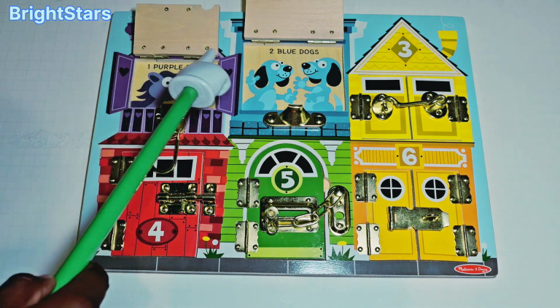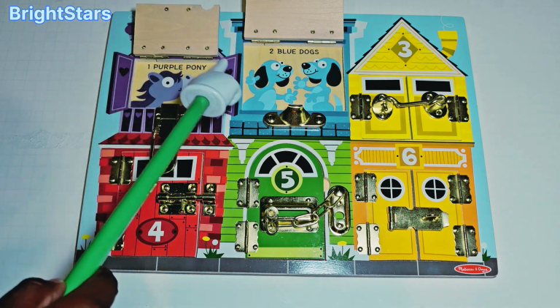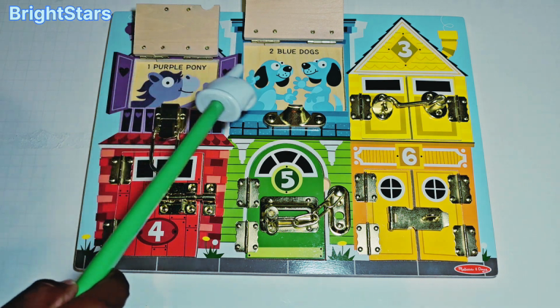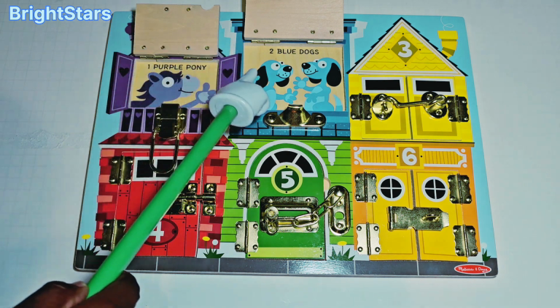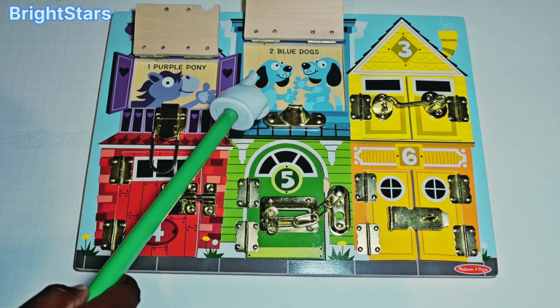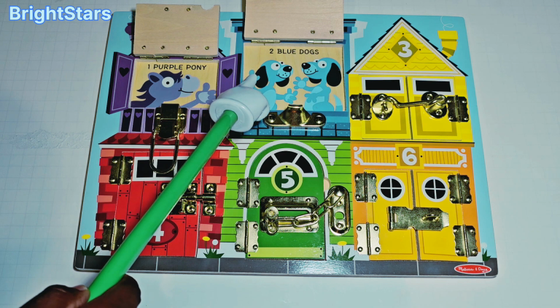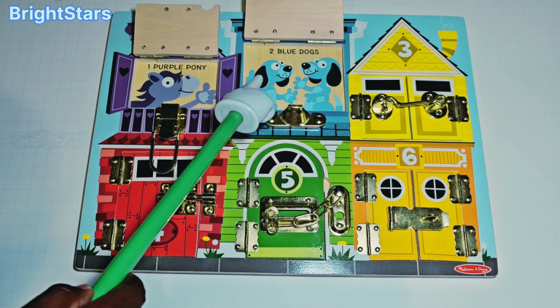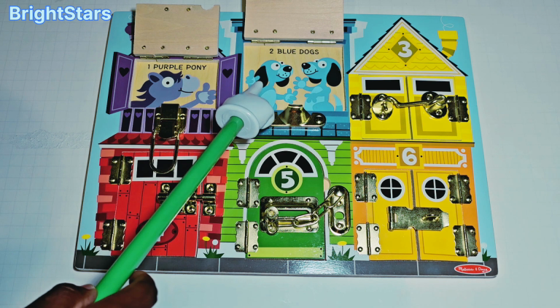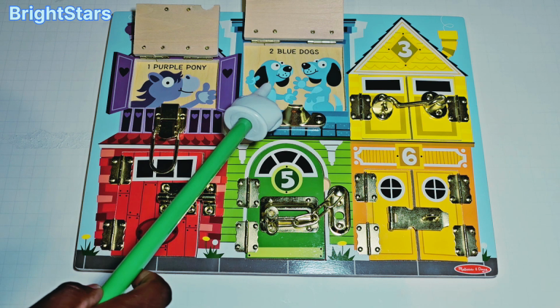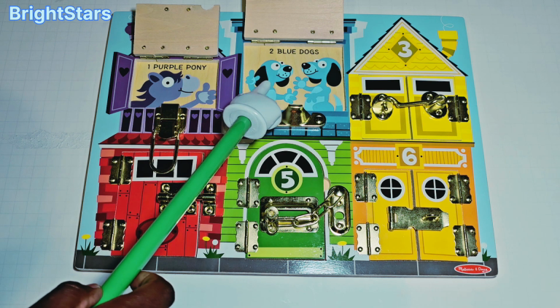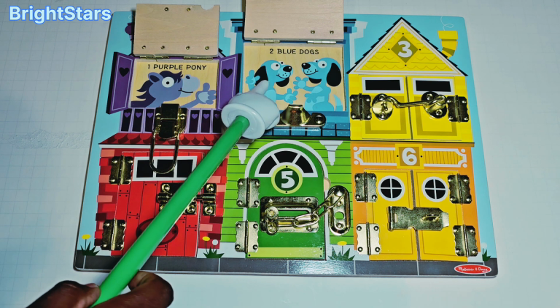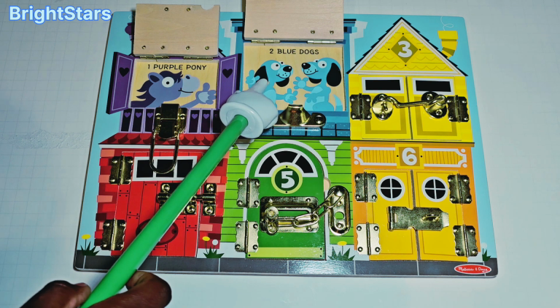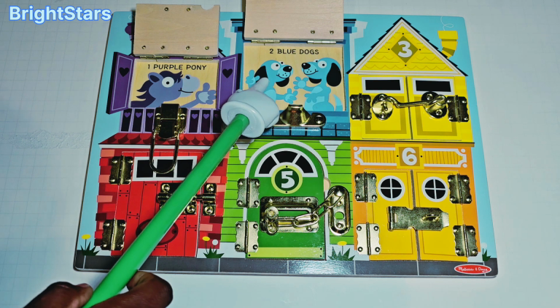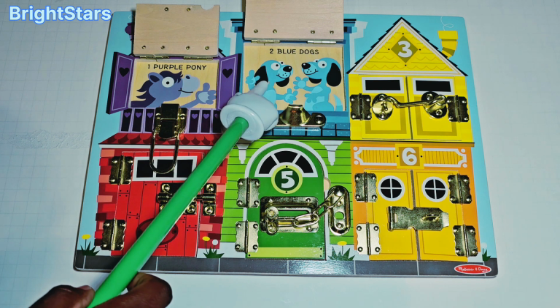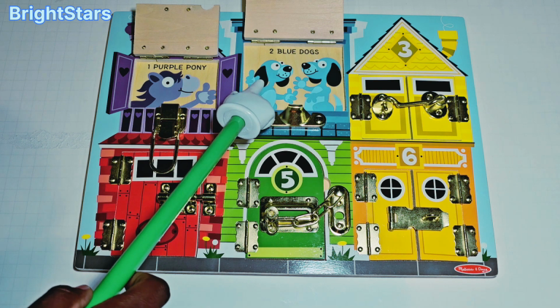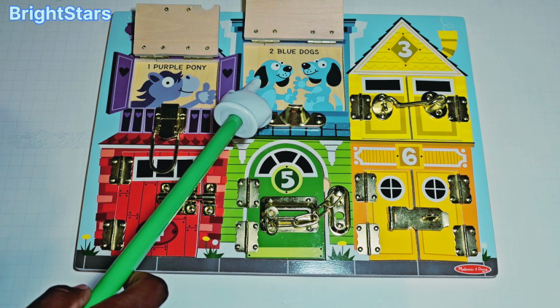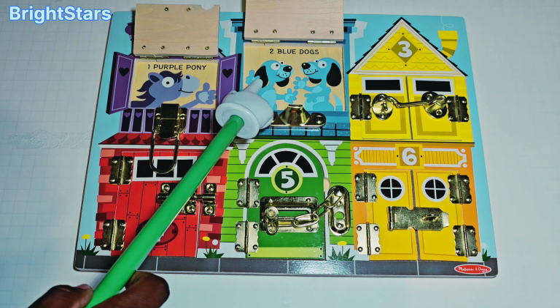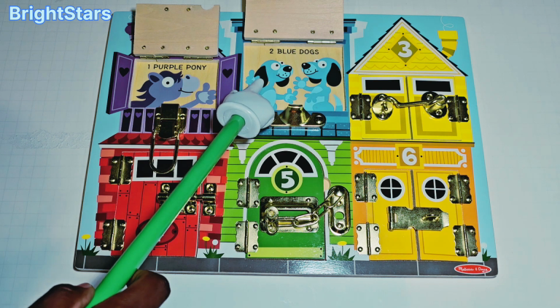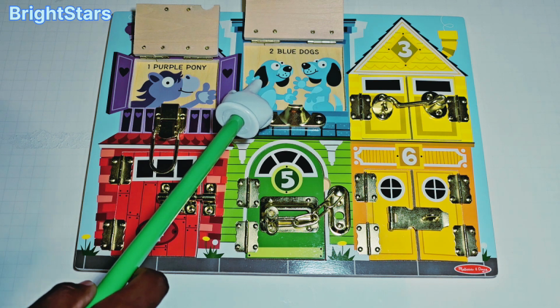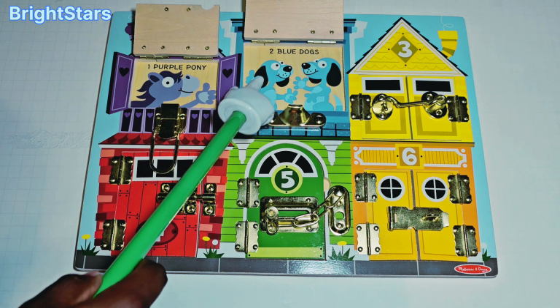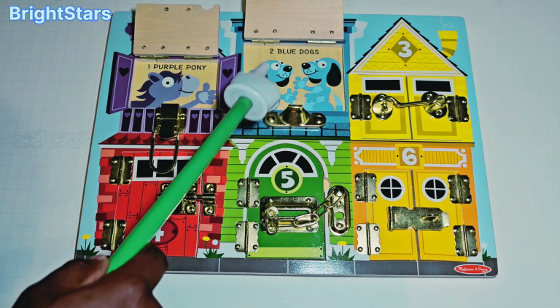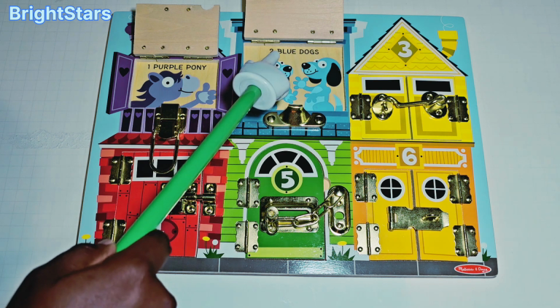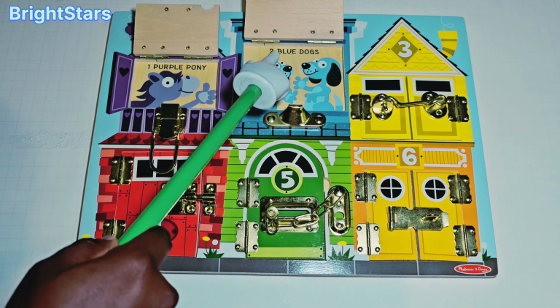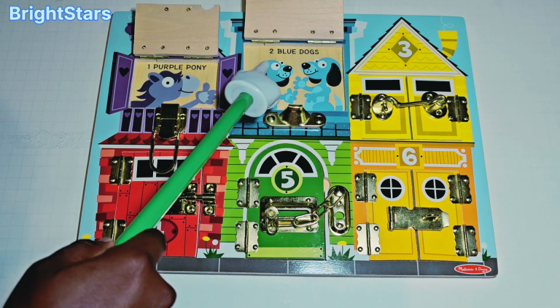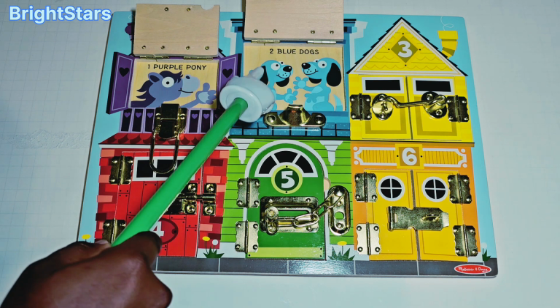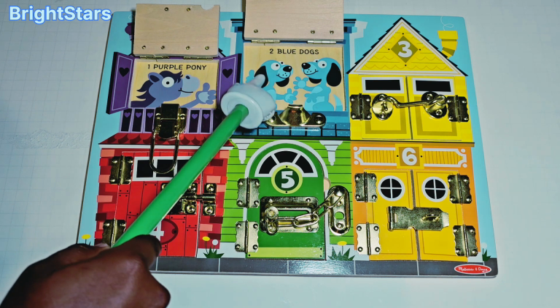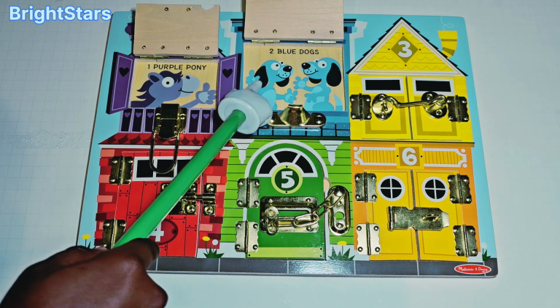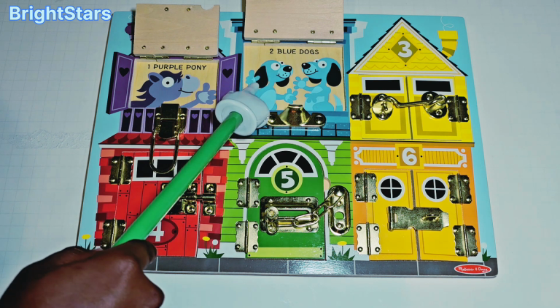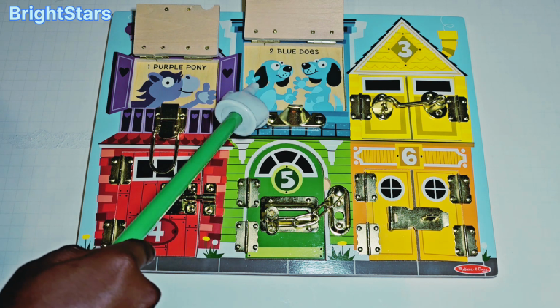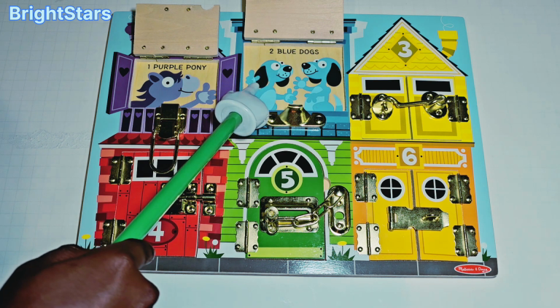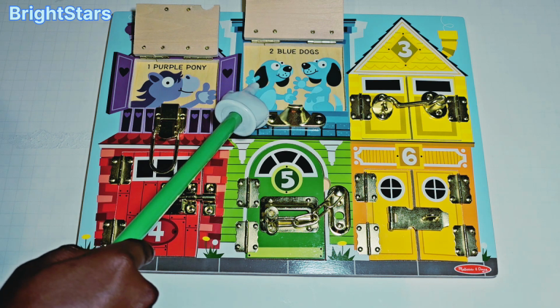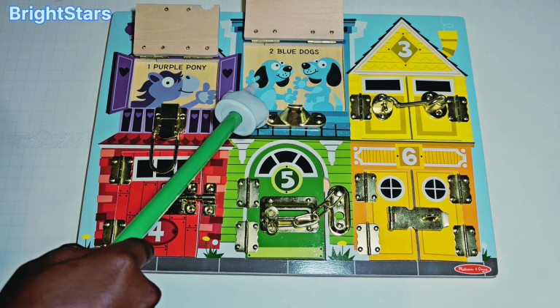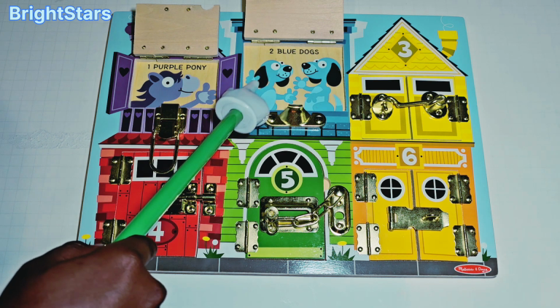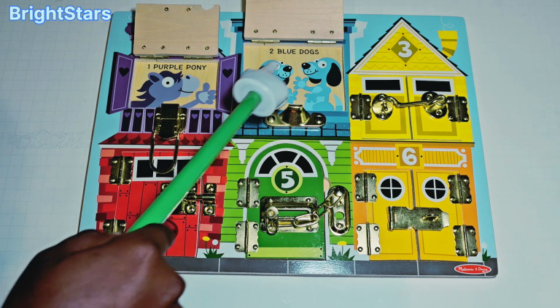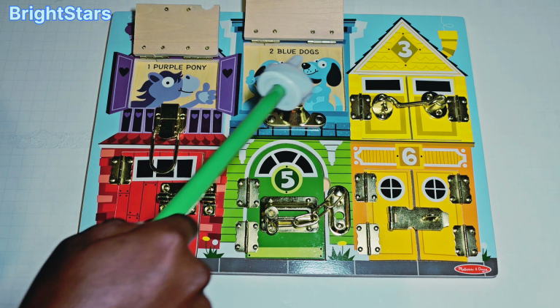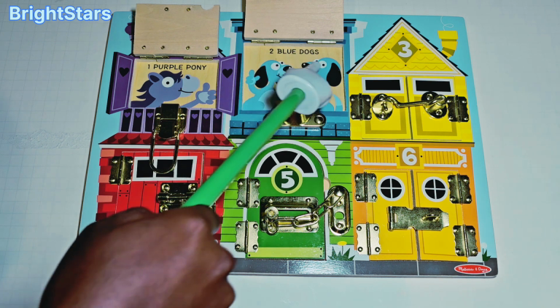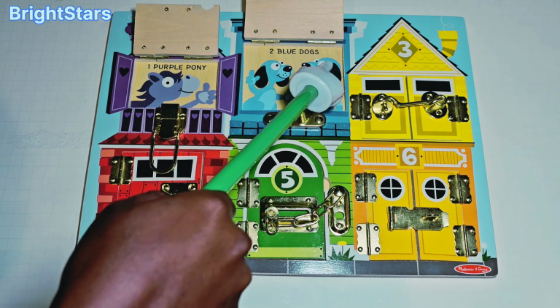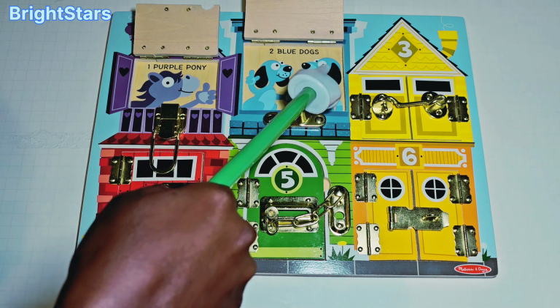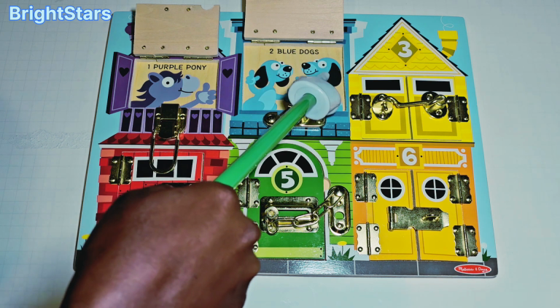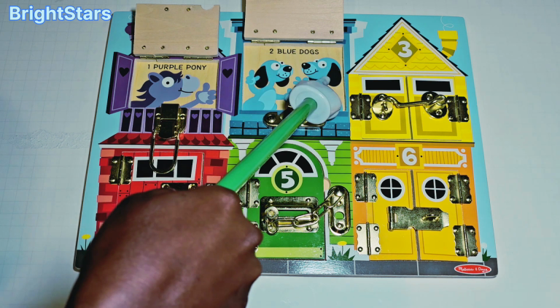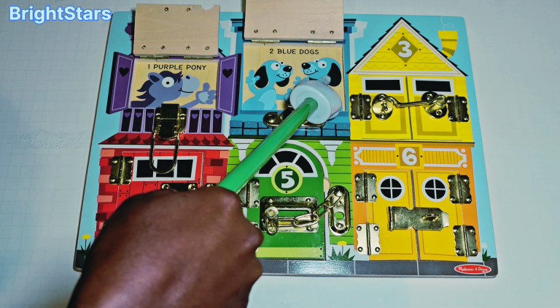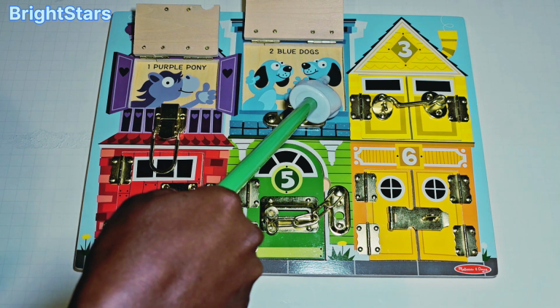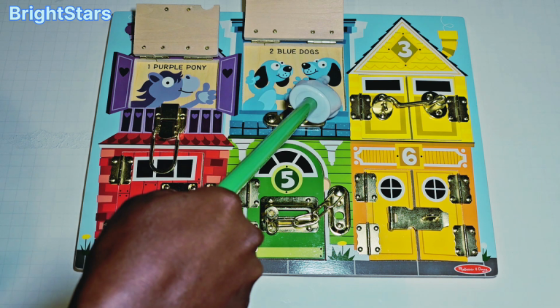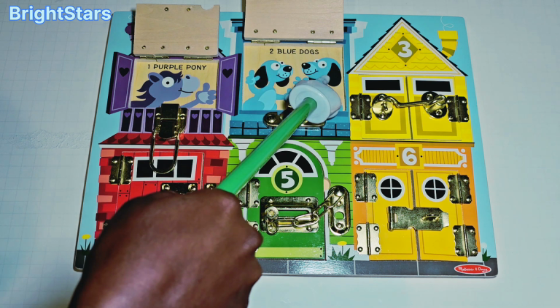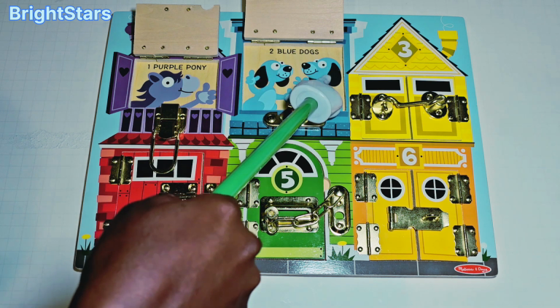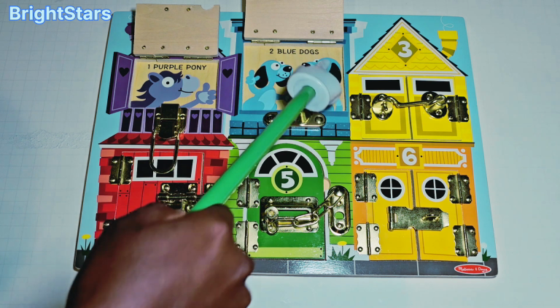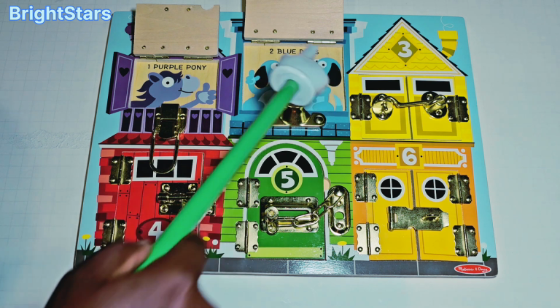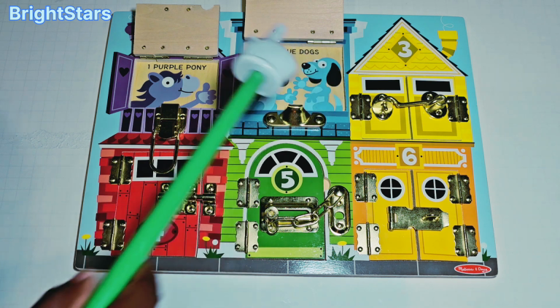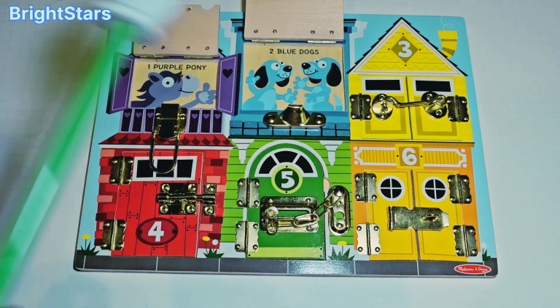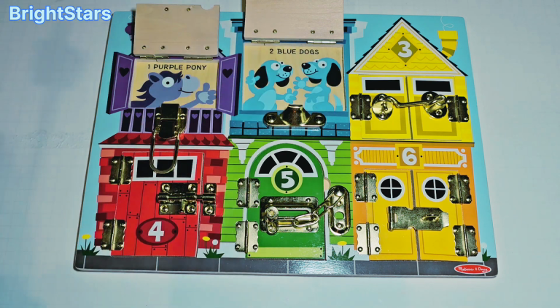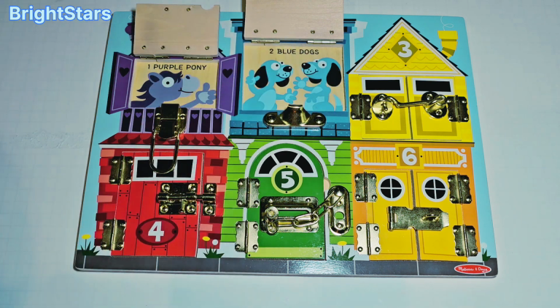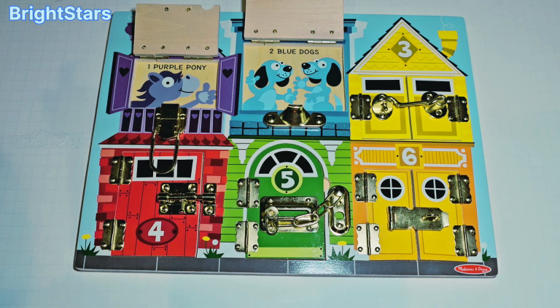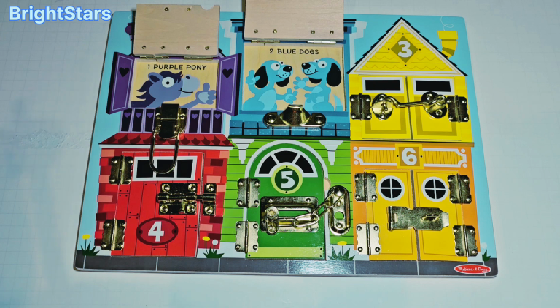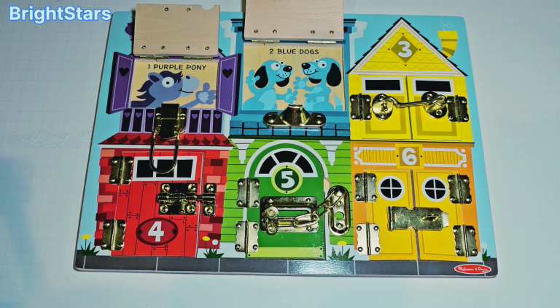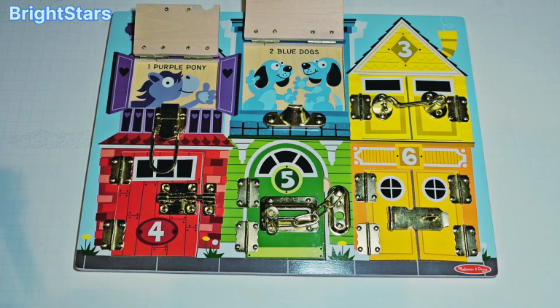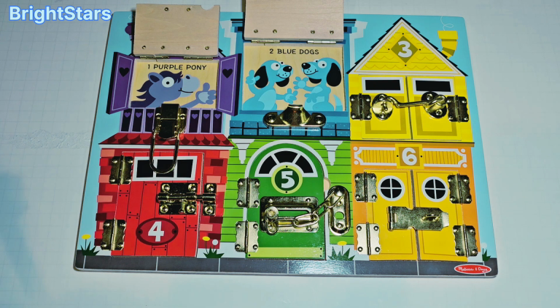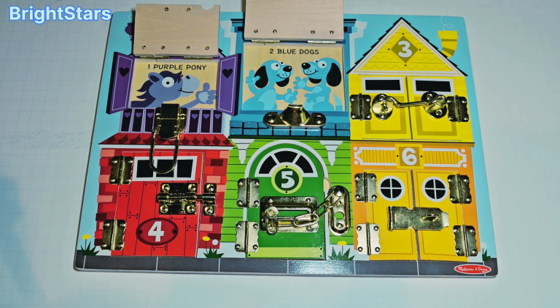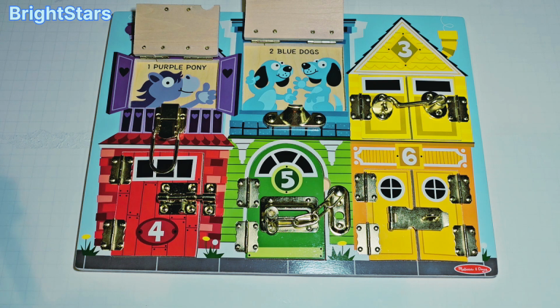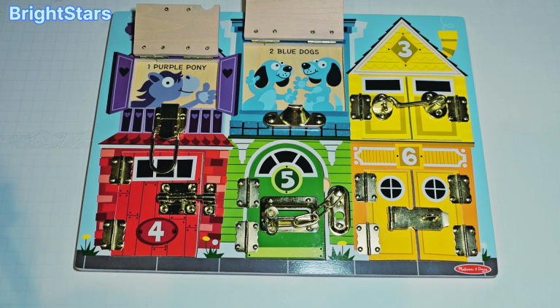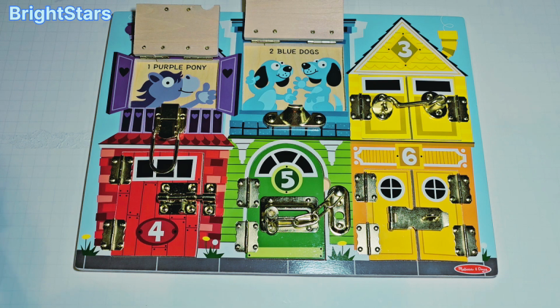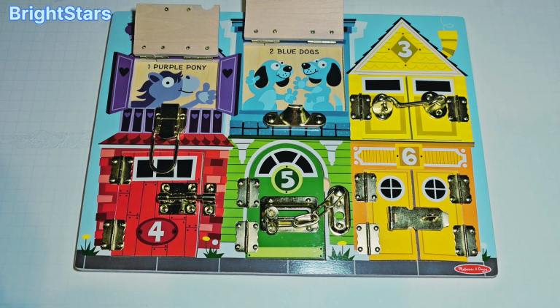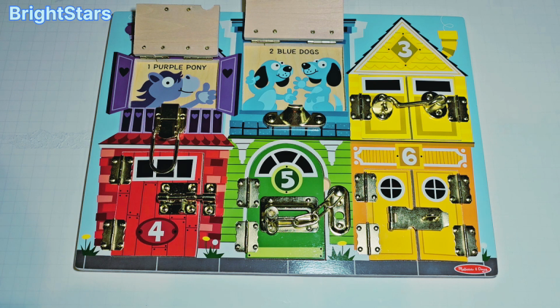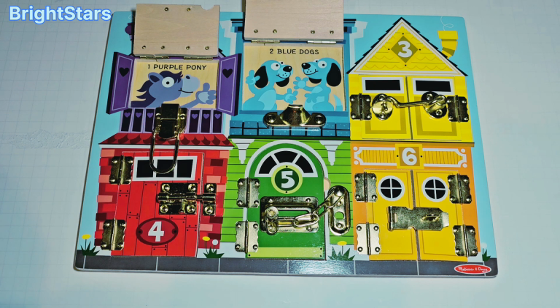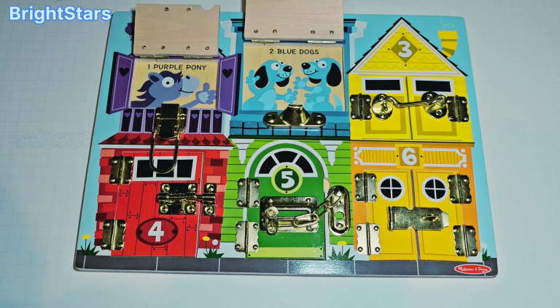Can you help me count them? One, two. Two blue dogs.